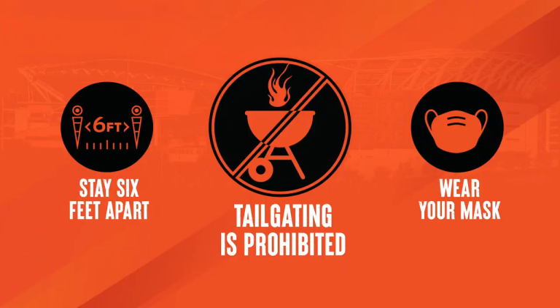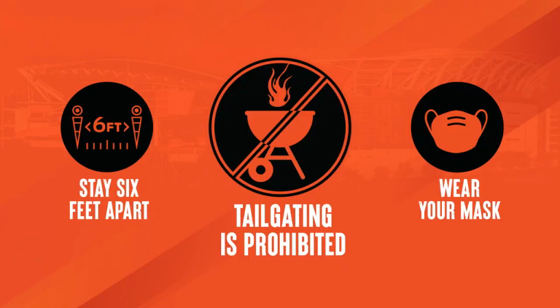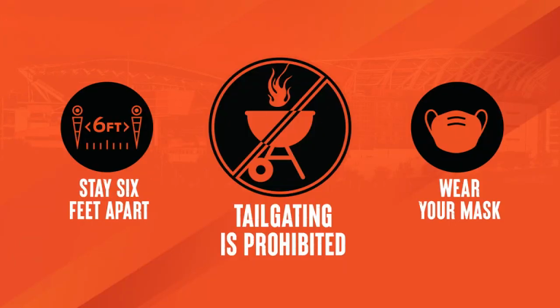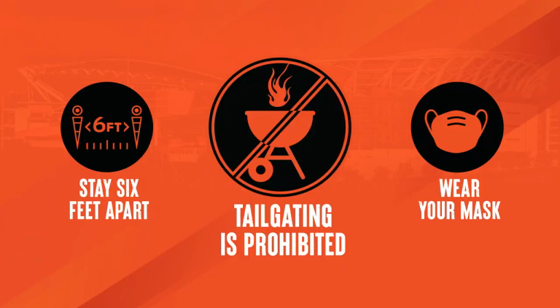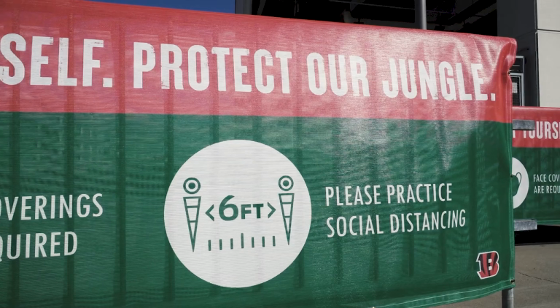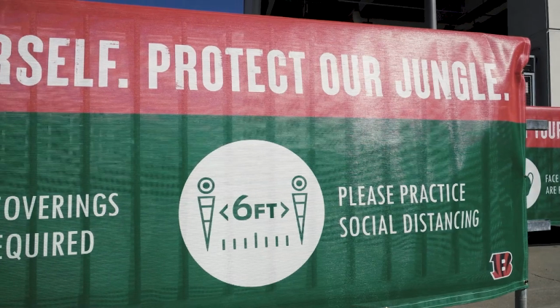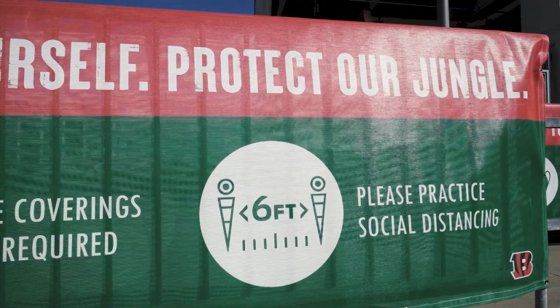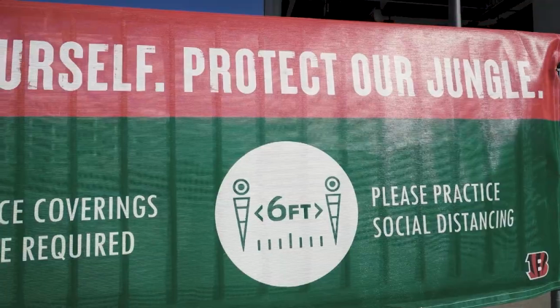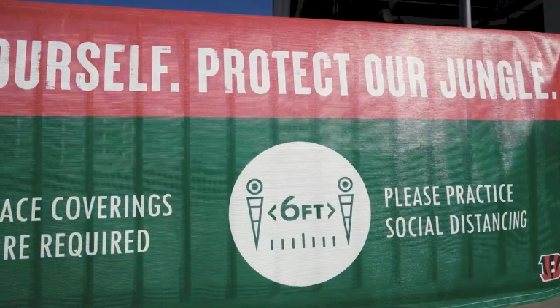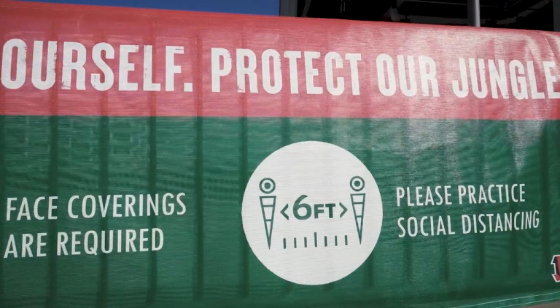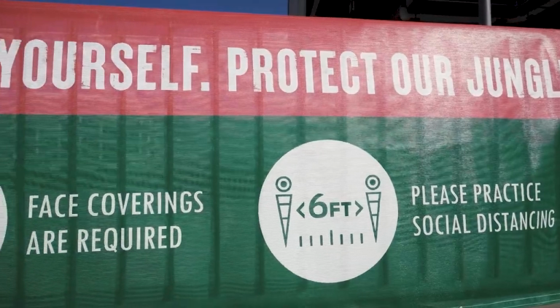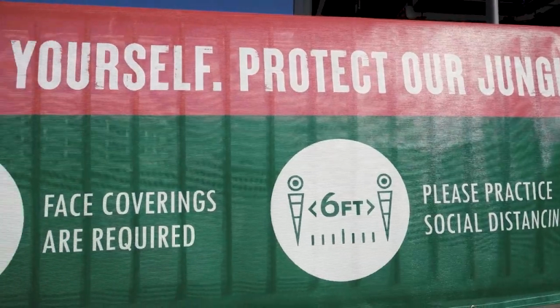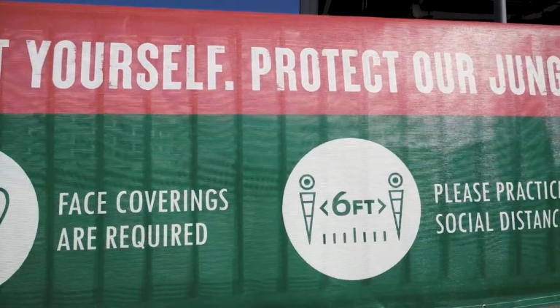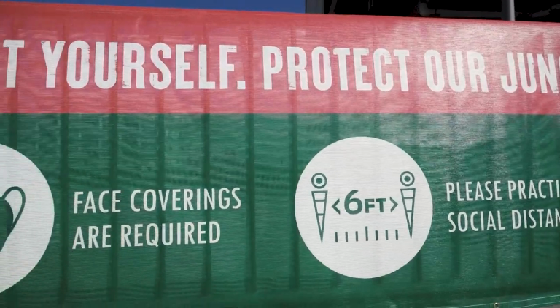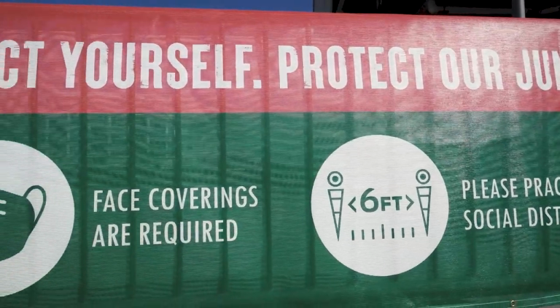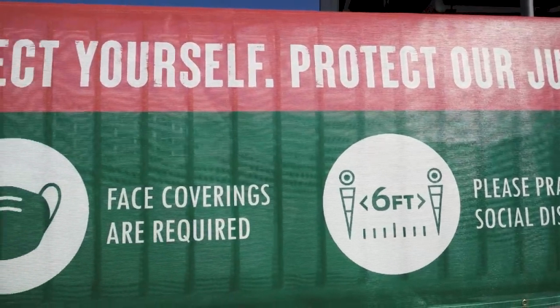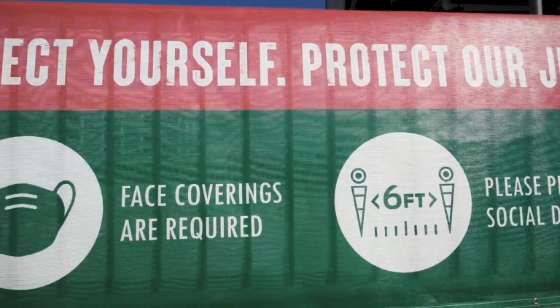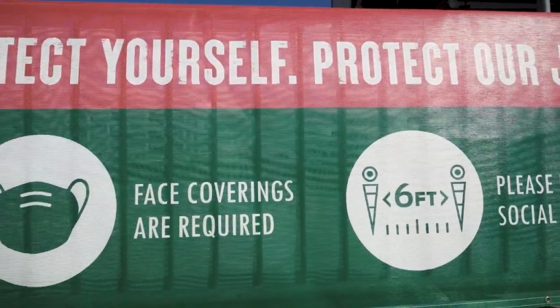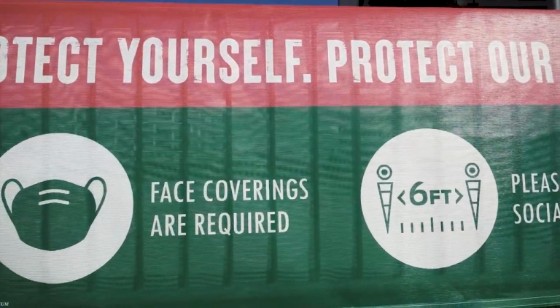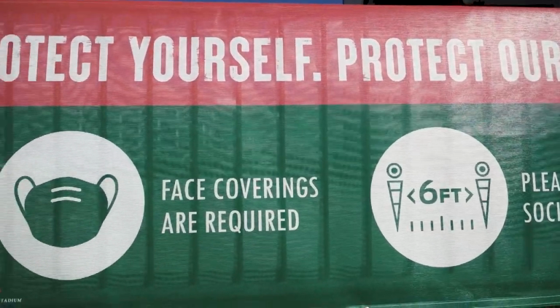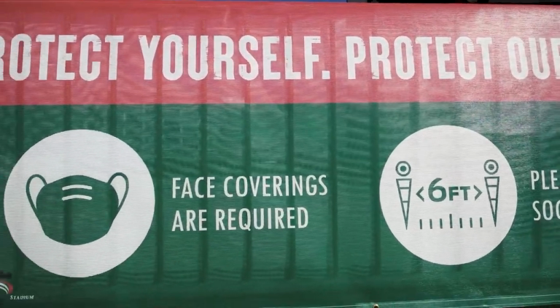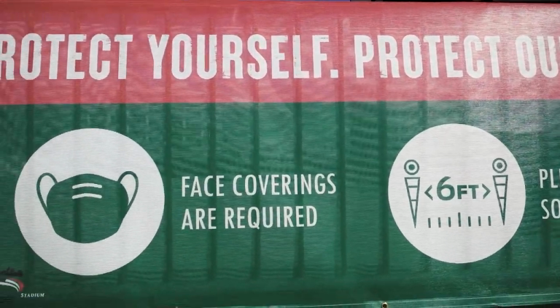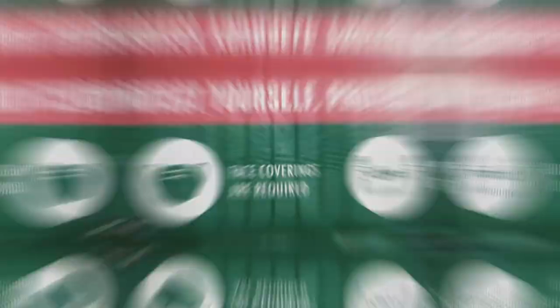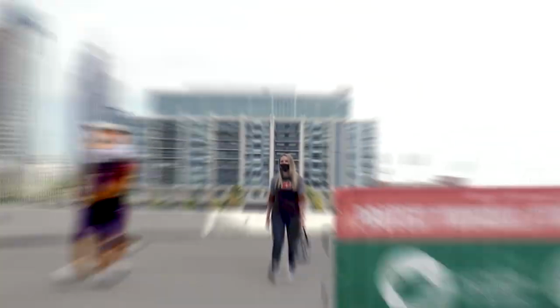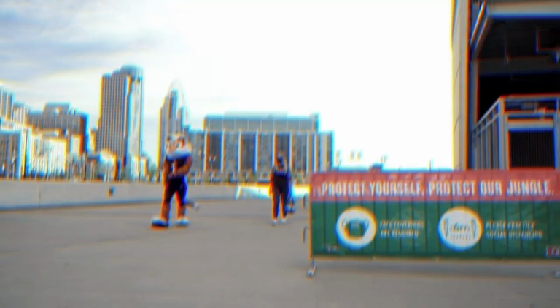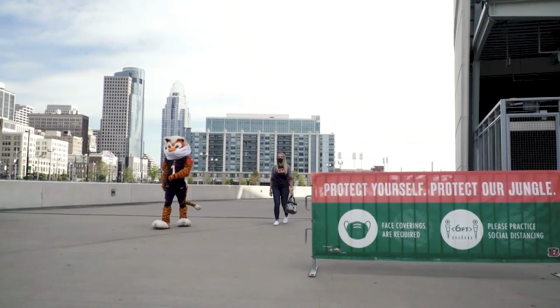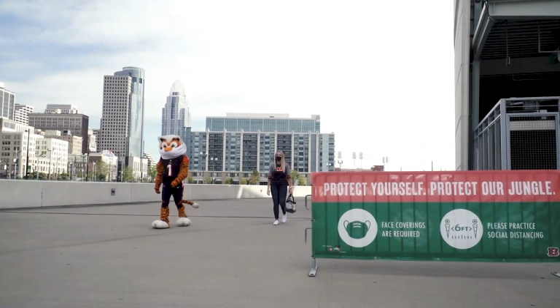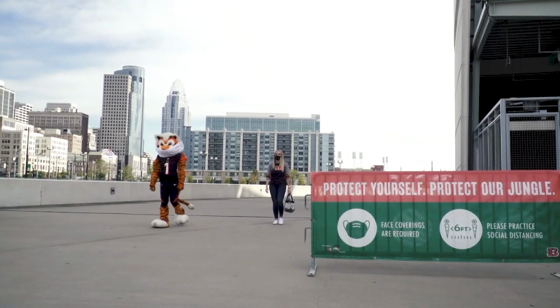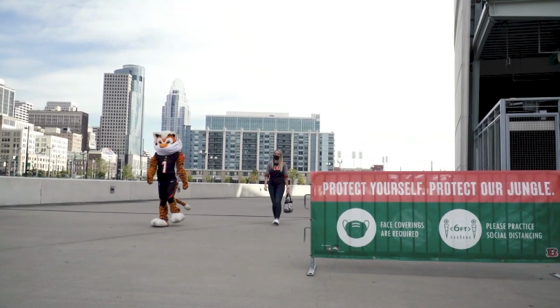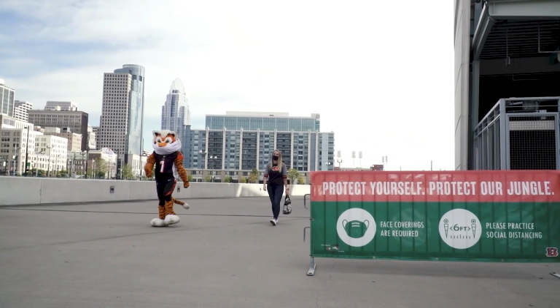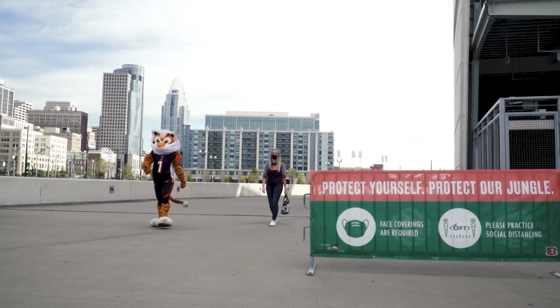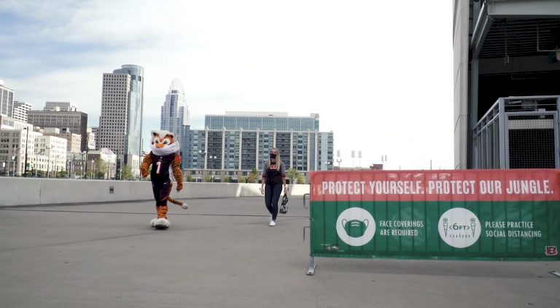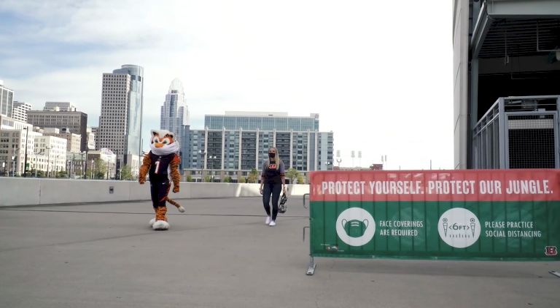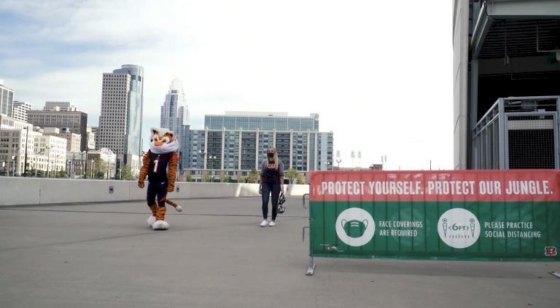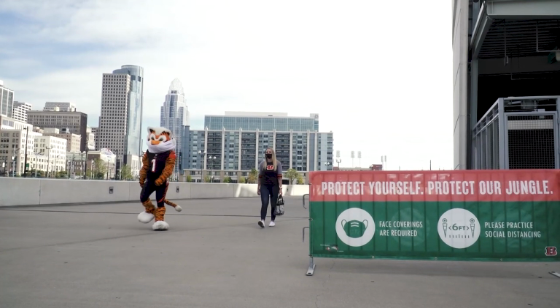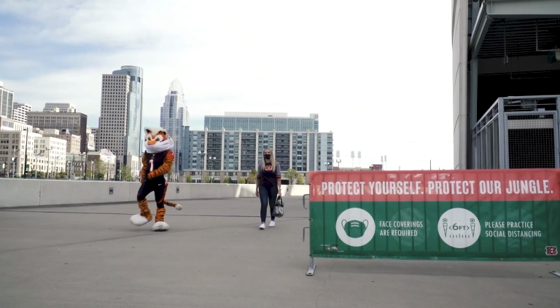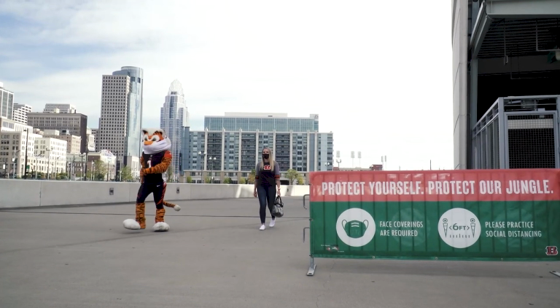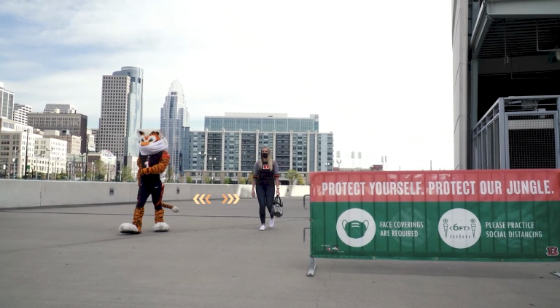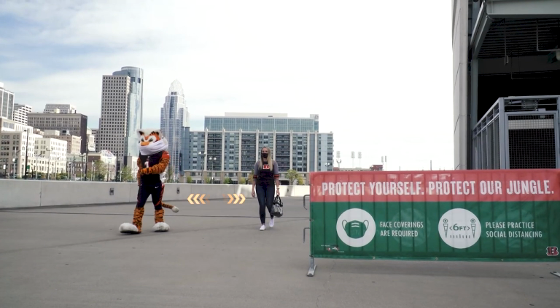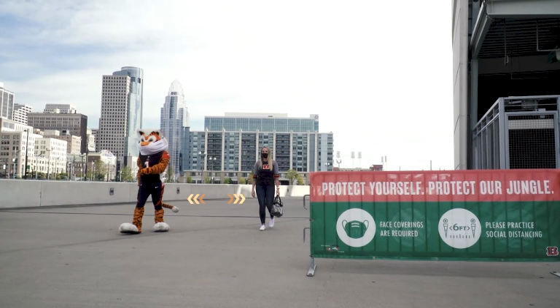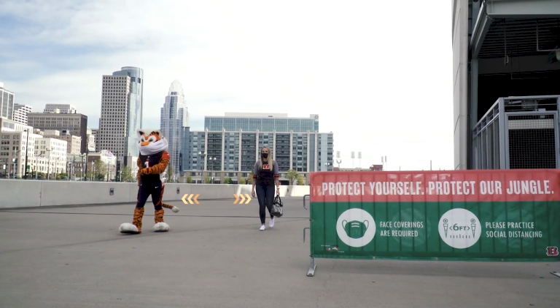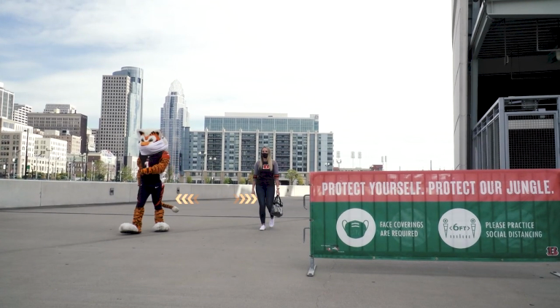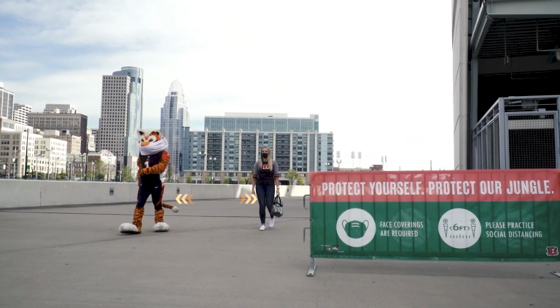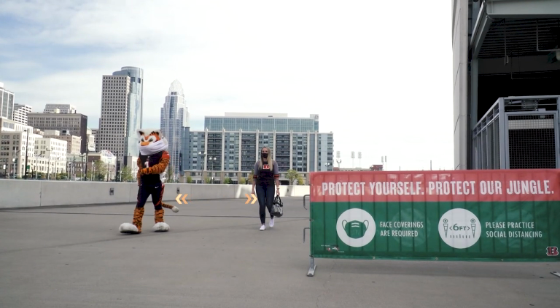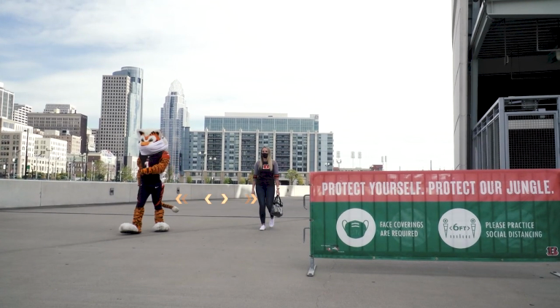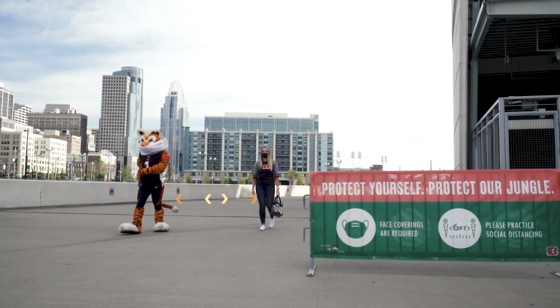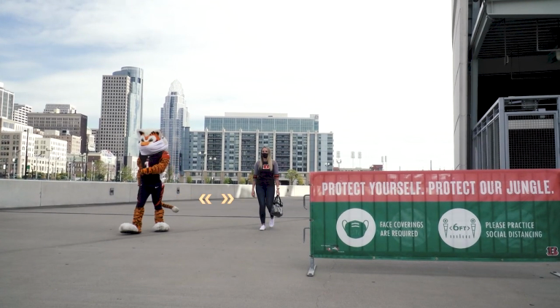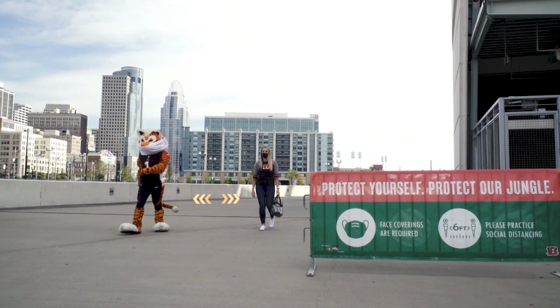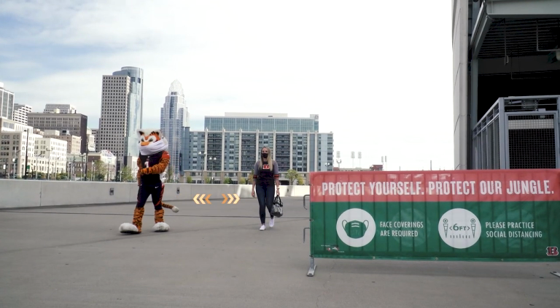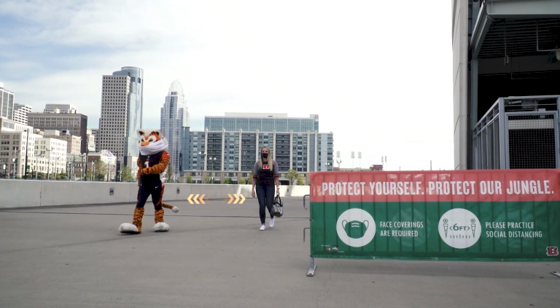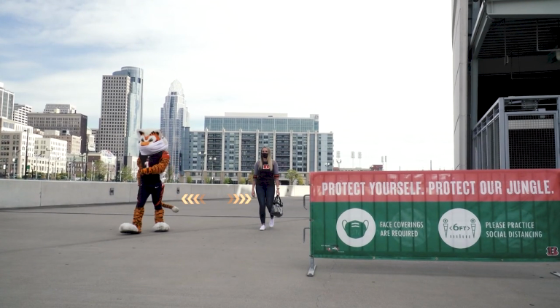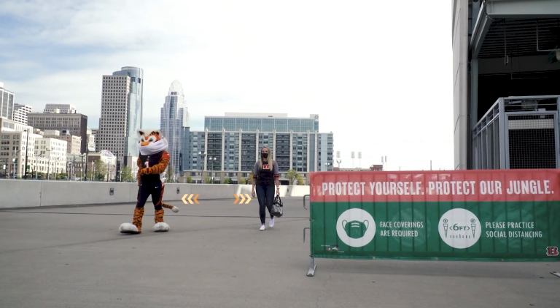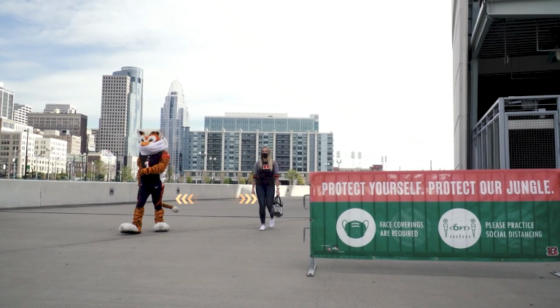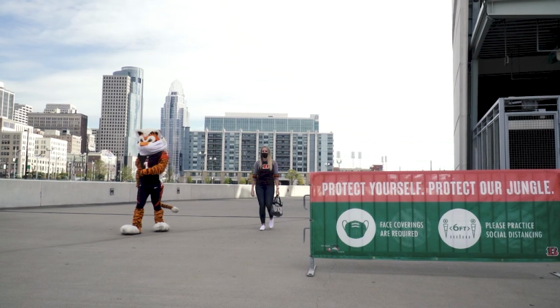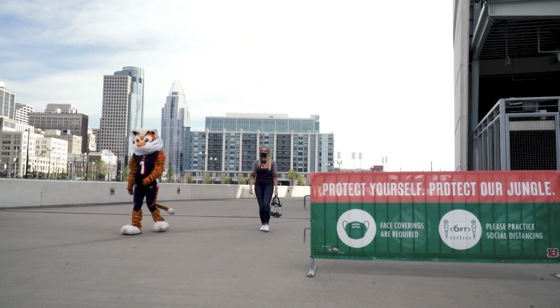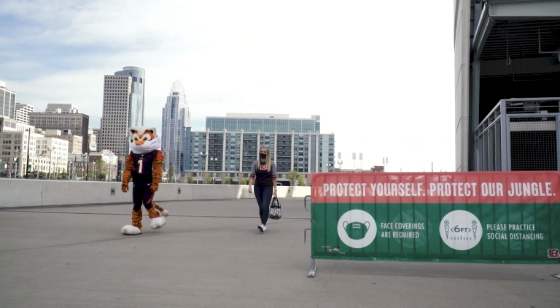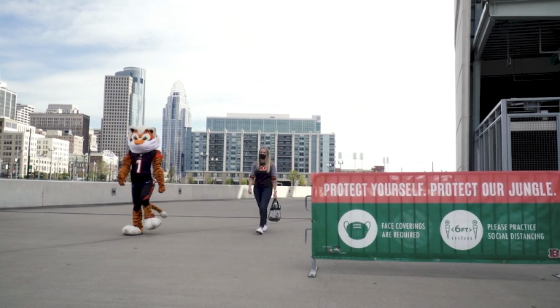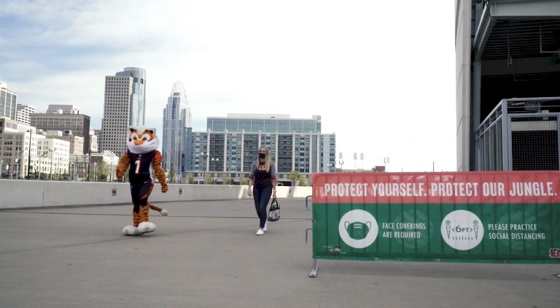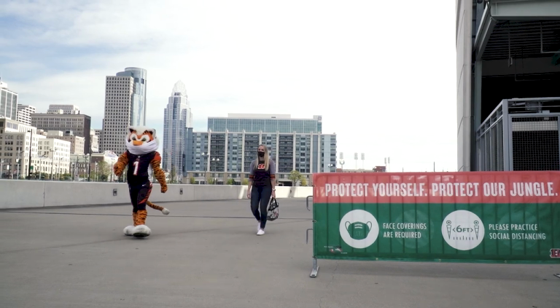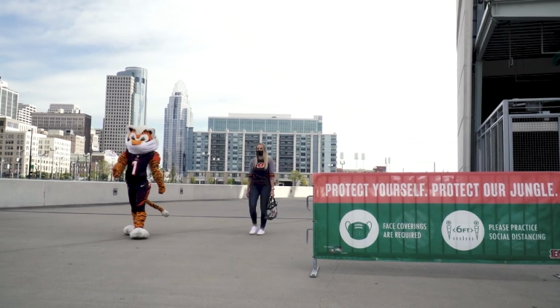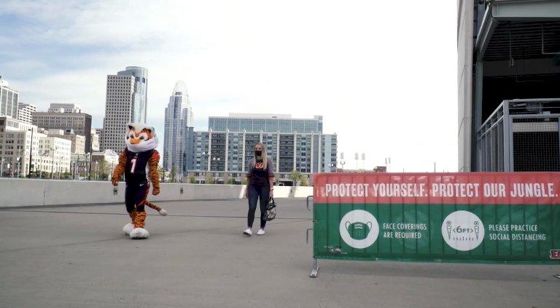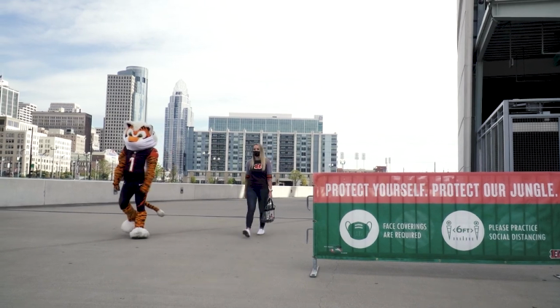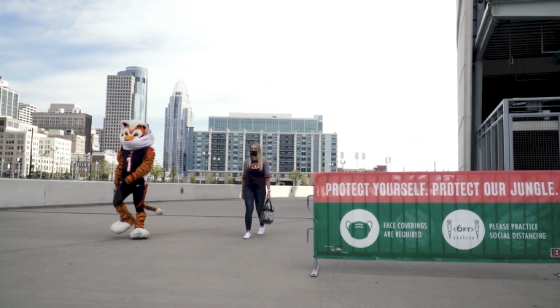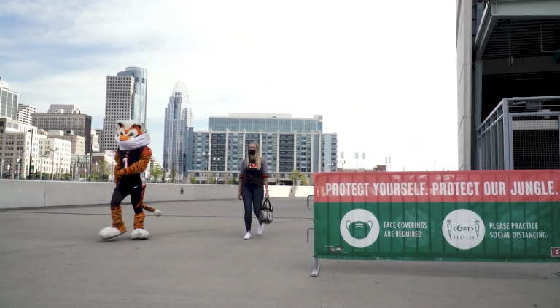As you approach the stadium, be sure to wear your face covering and maintain six feet of social distance from other parties.